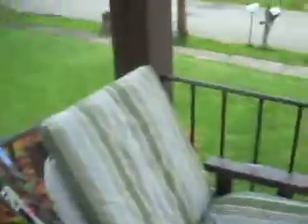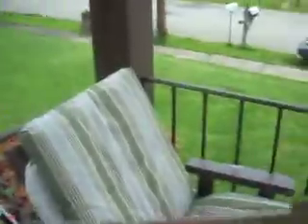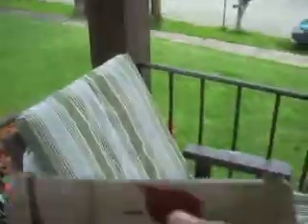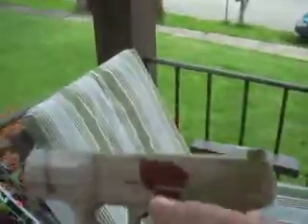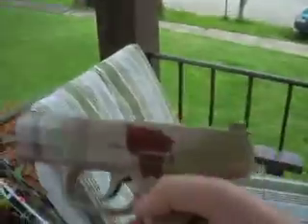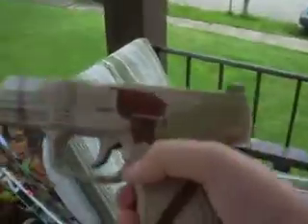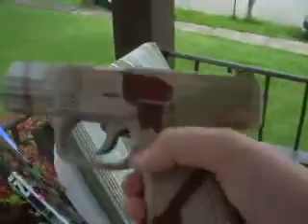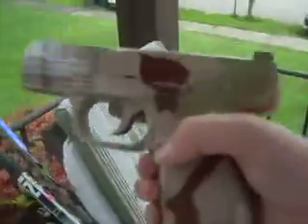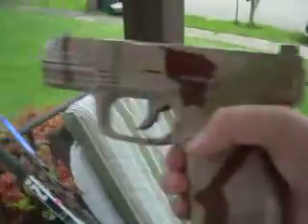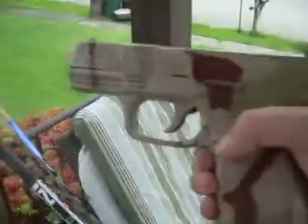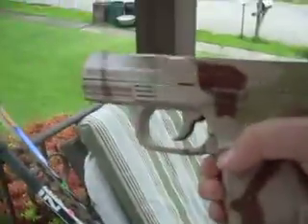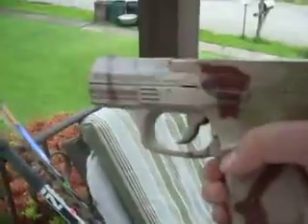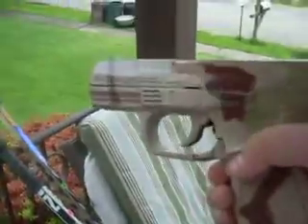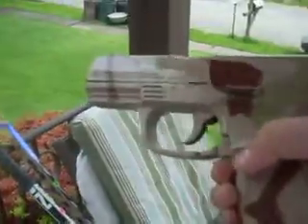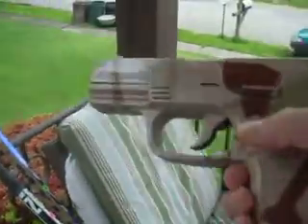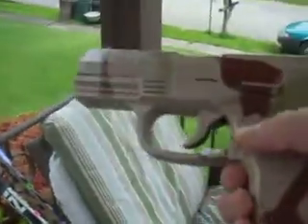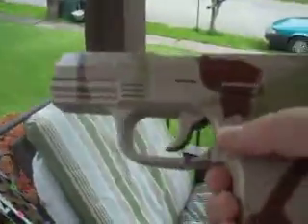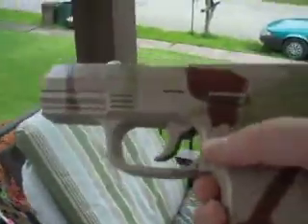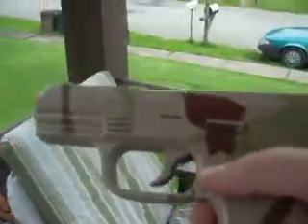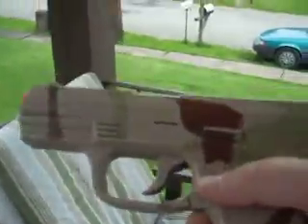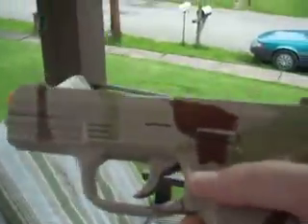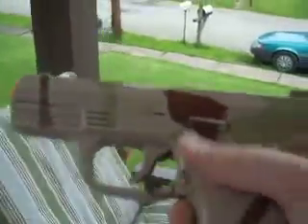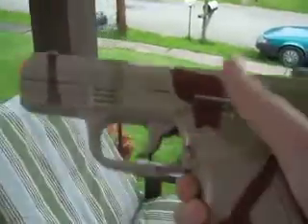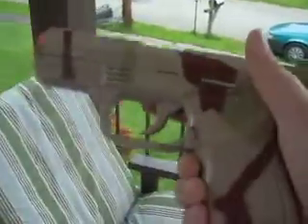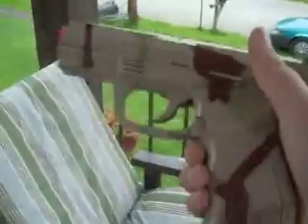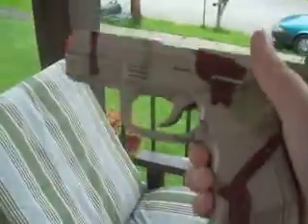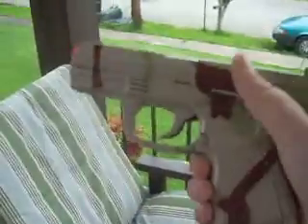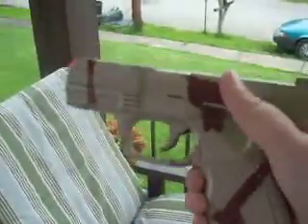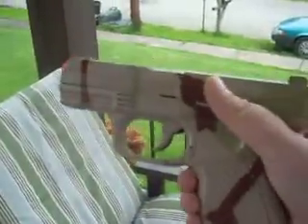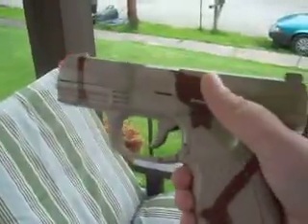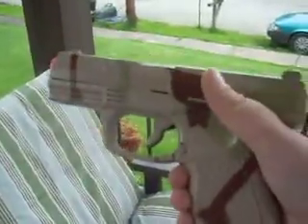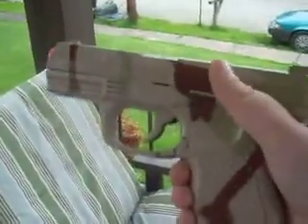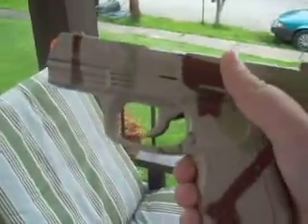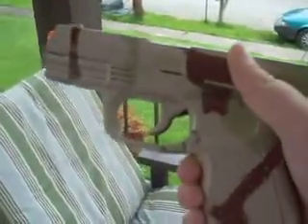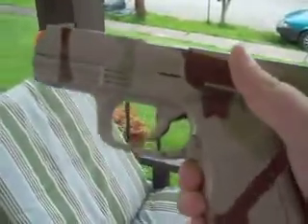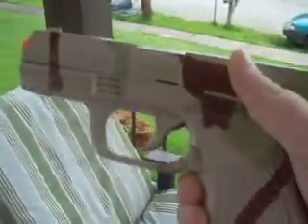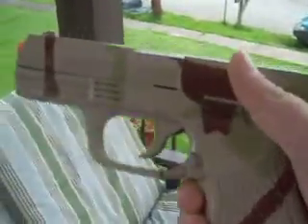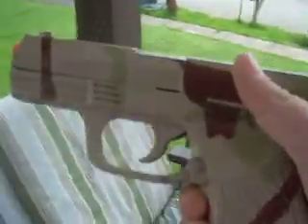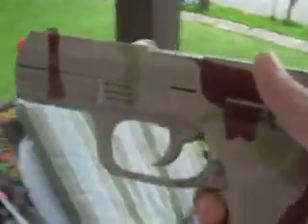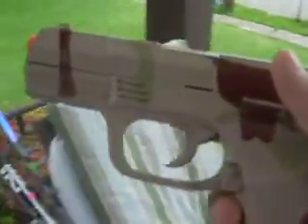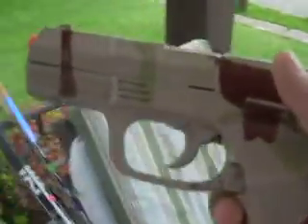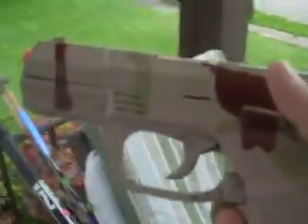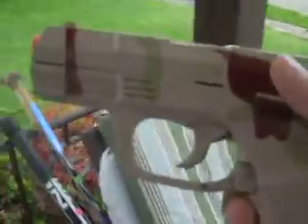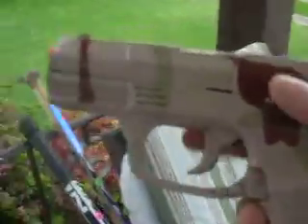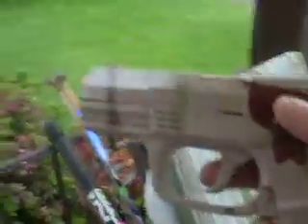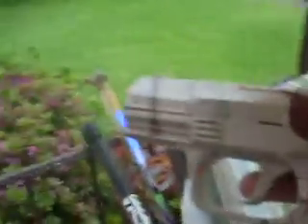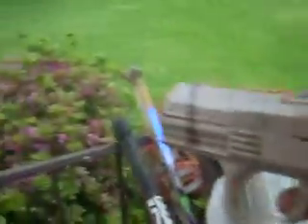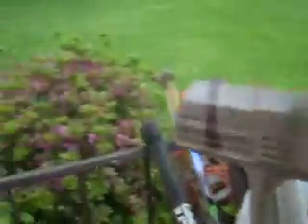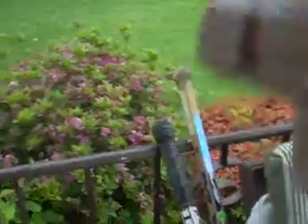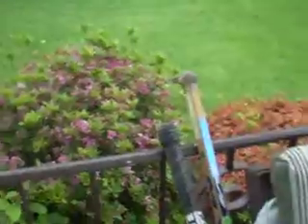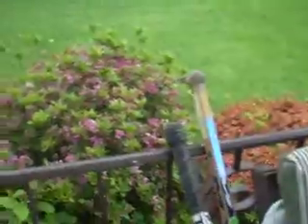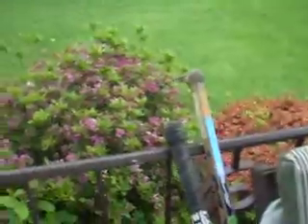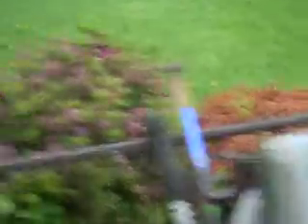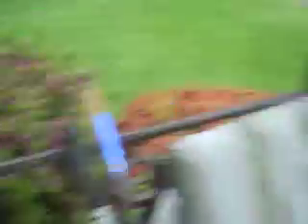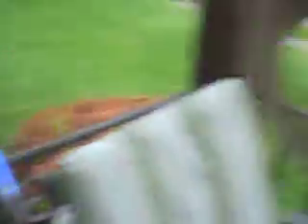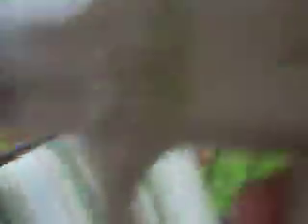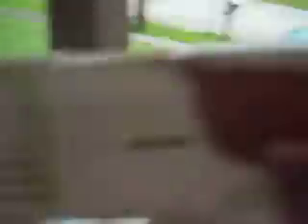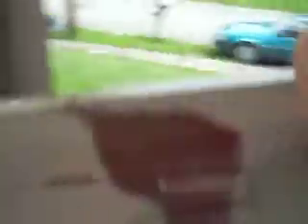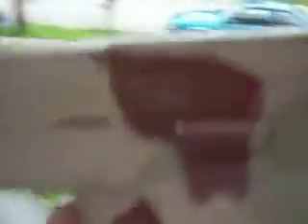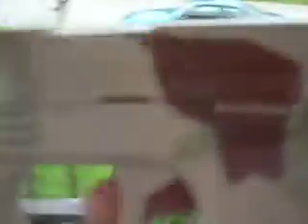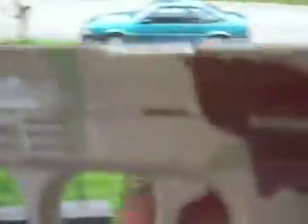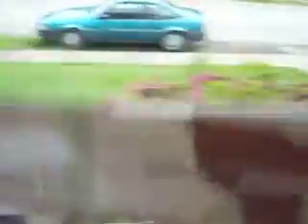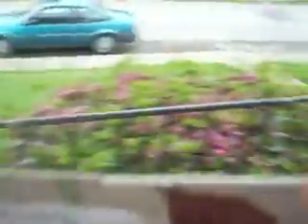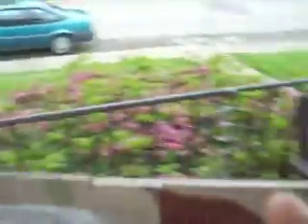Here's my Desert Eagle. Awesome gun, 400 FPS. Let me show you how it works.